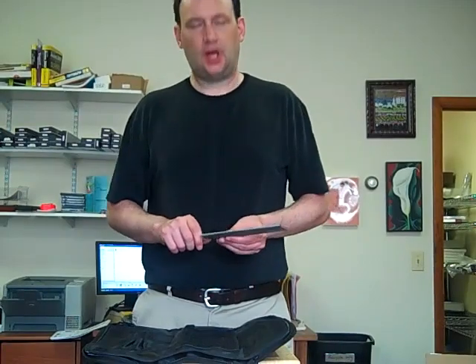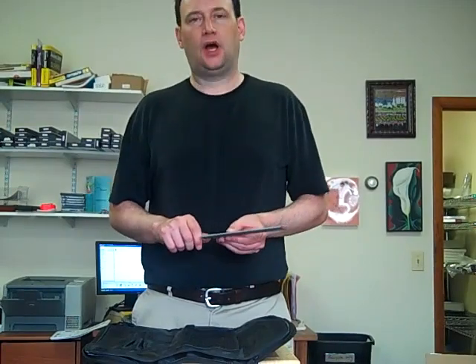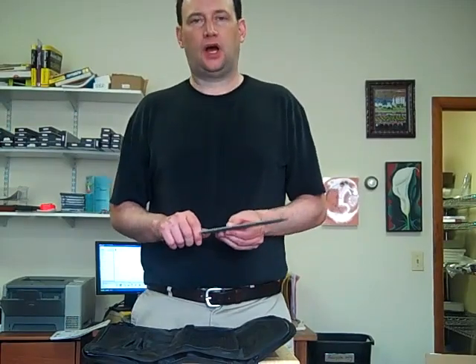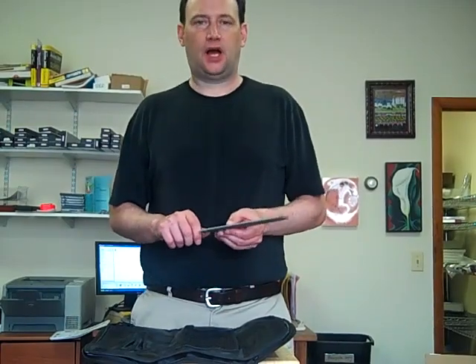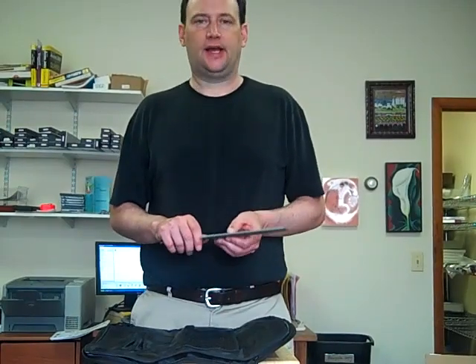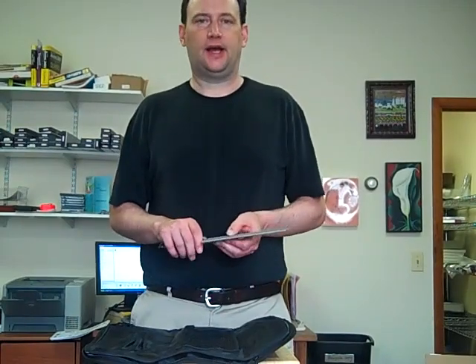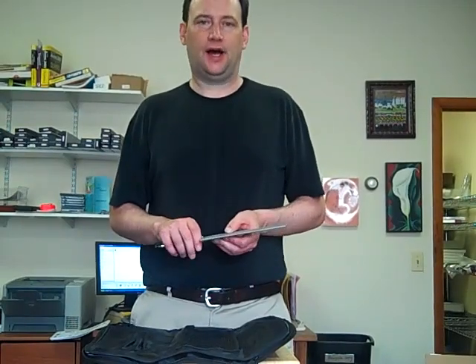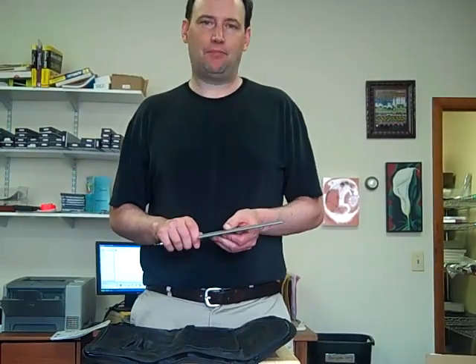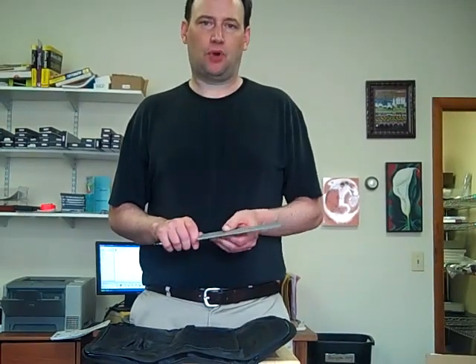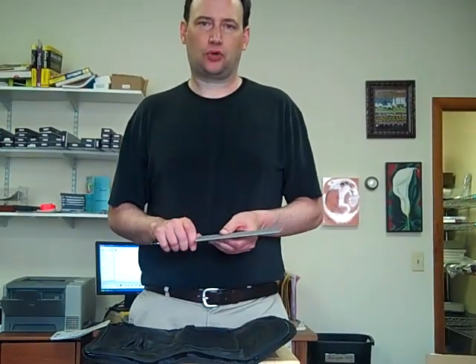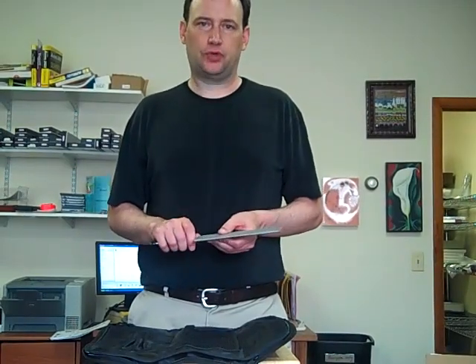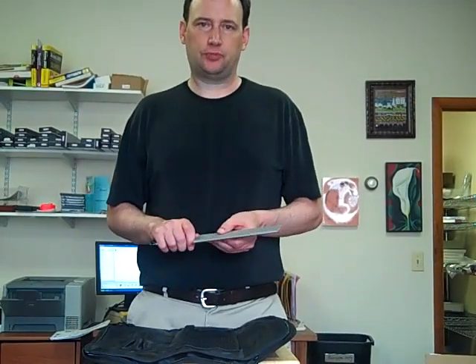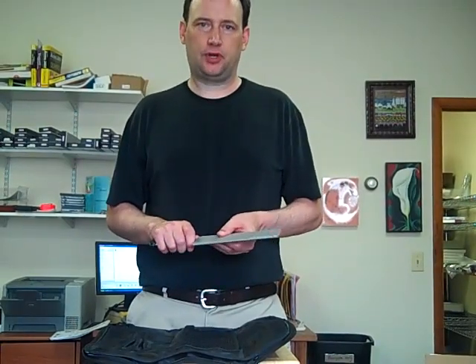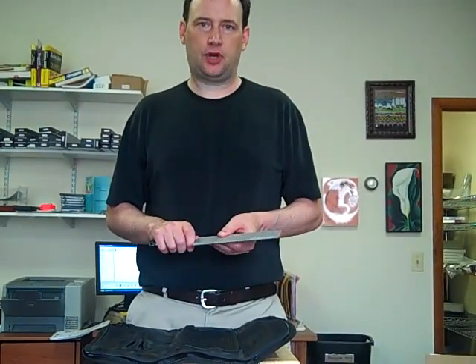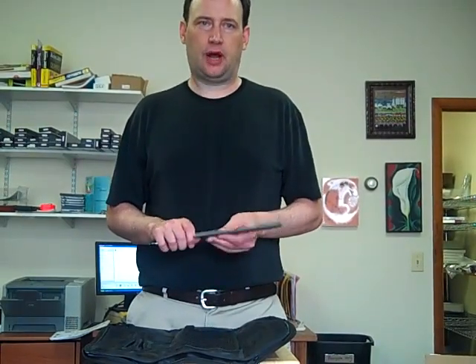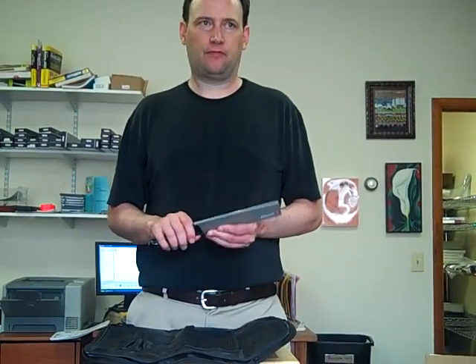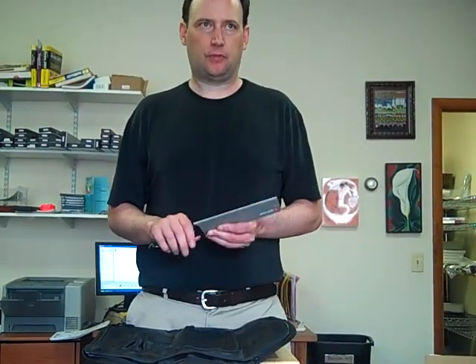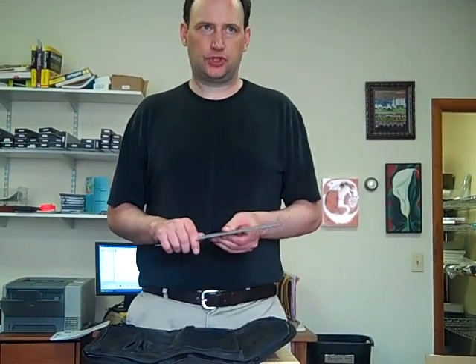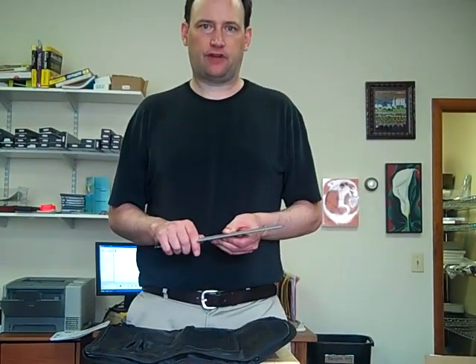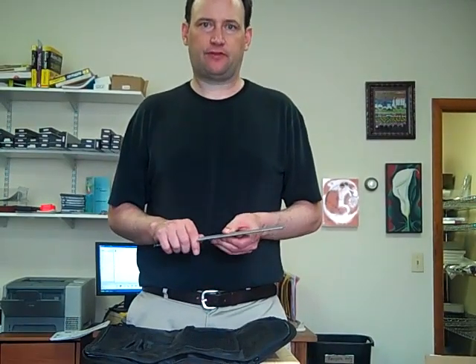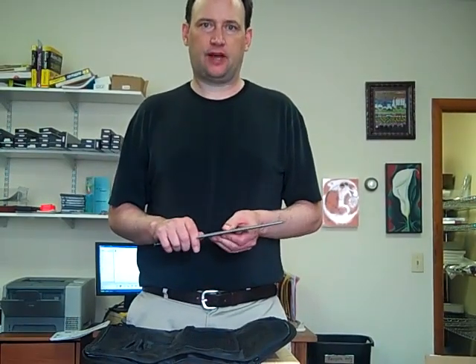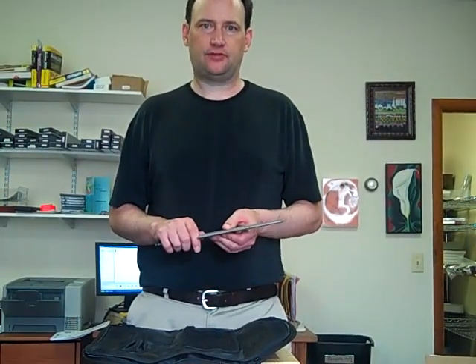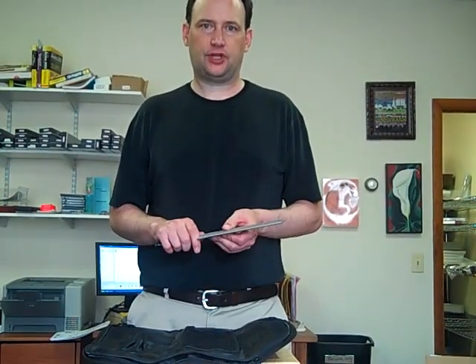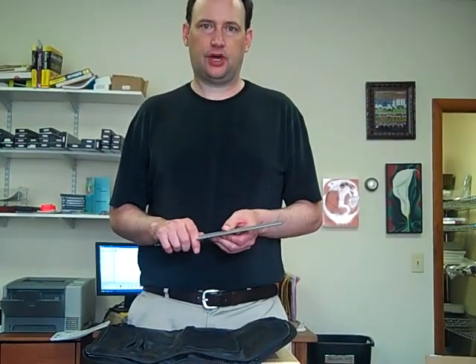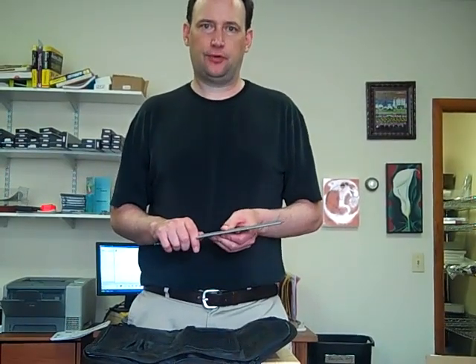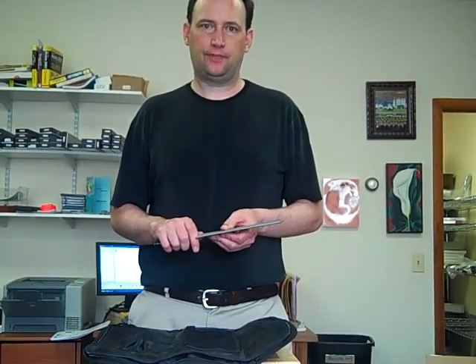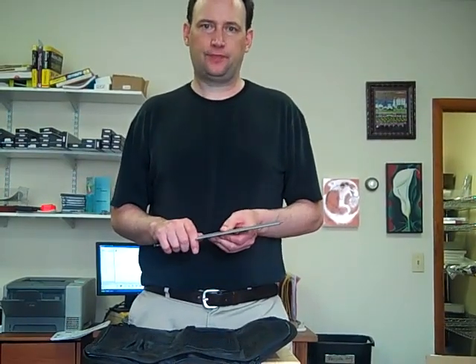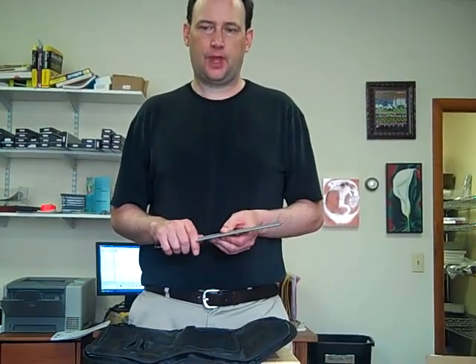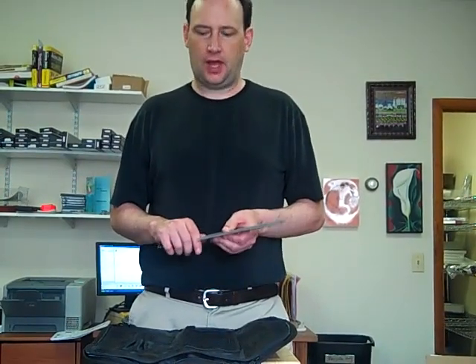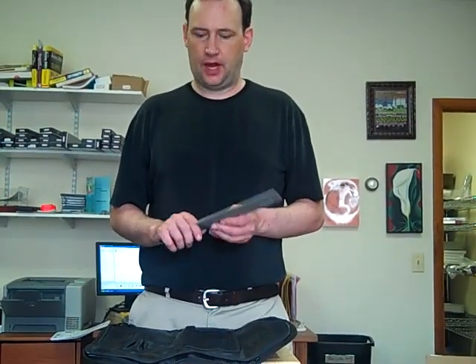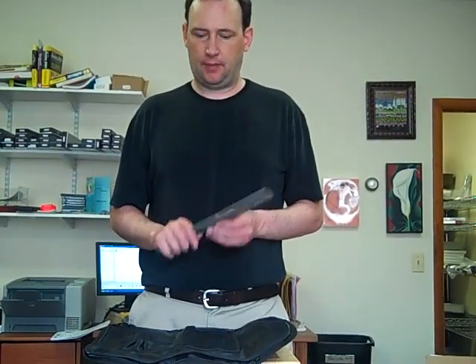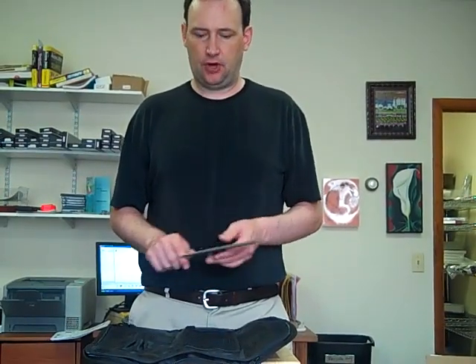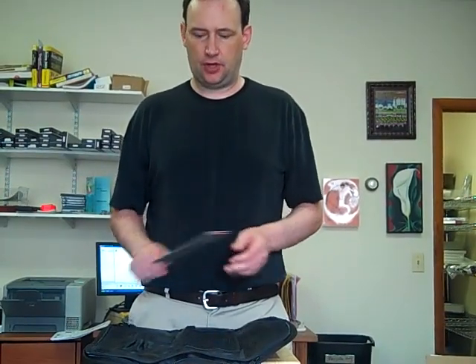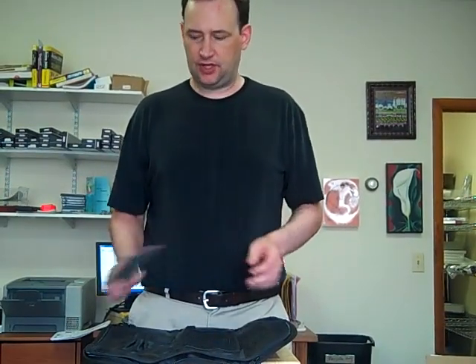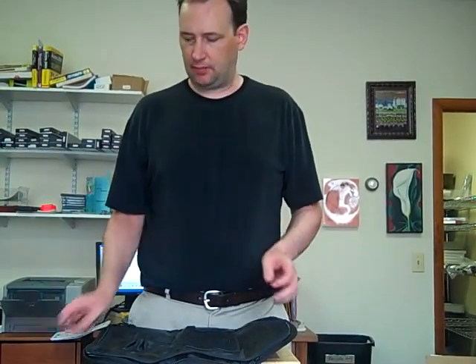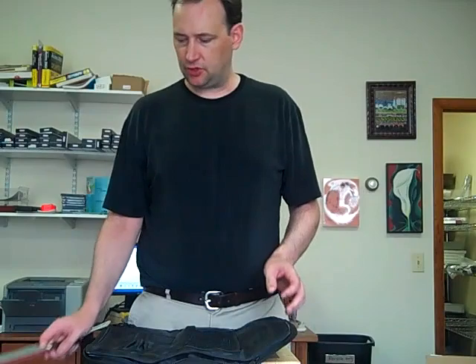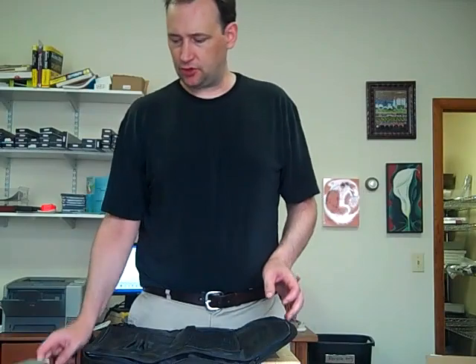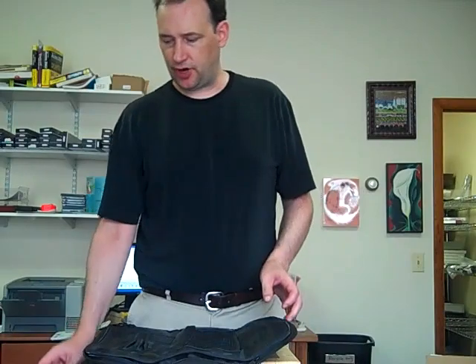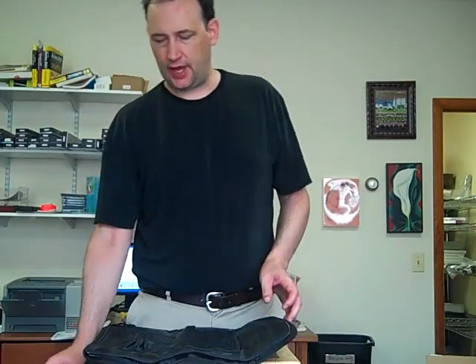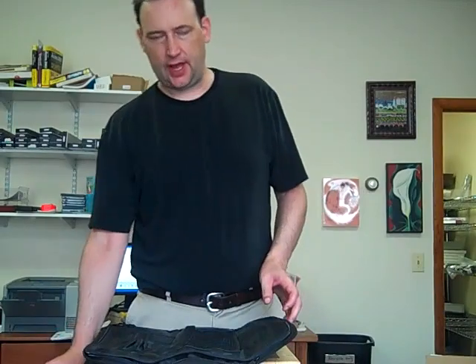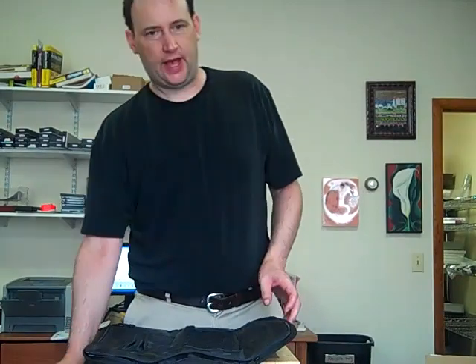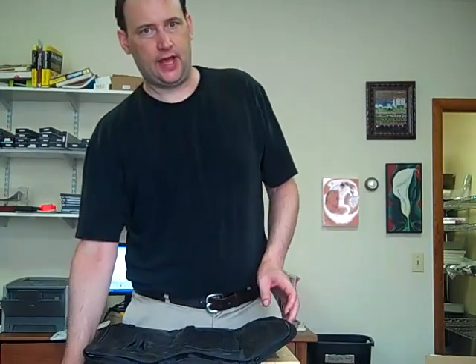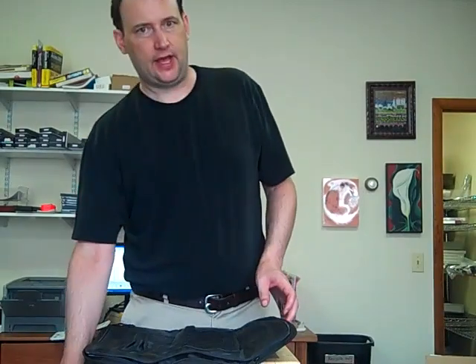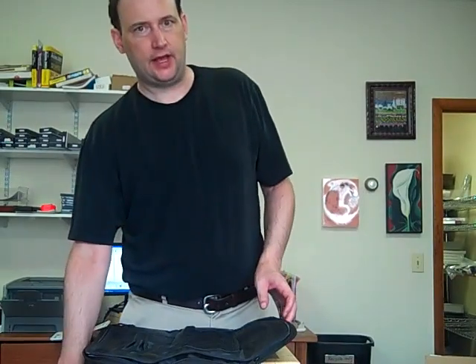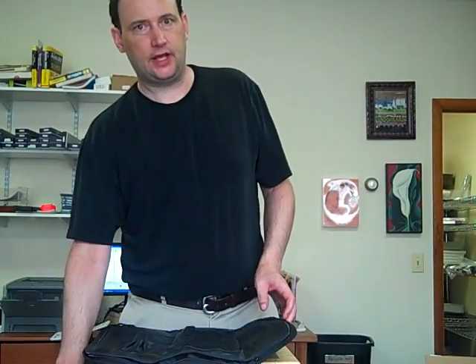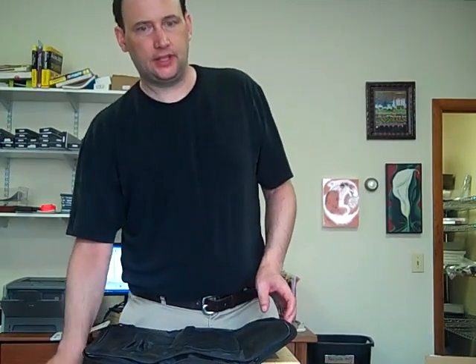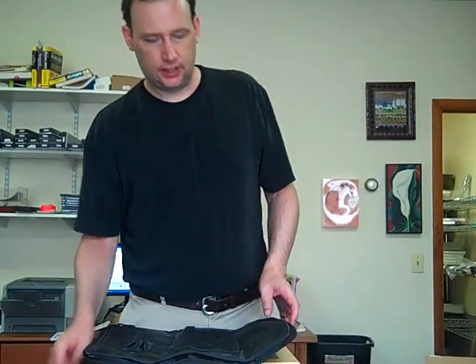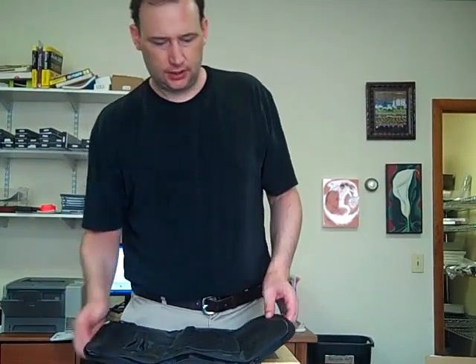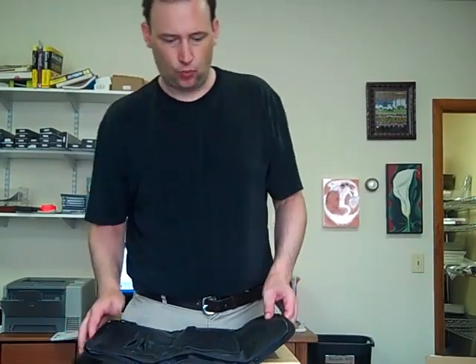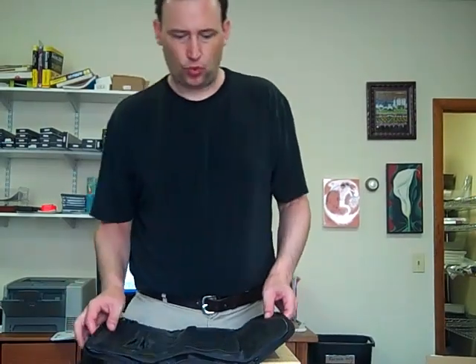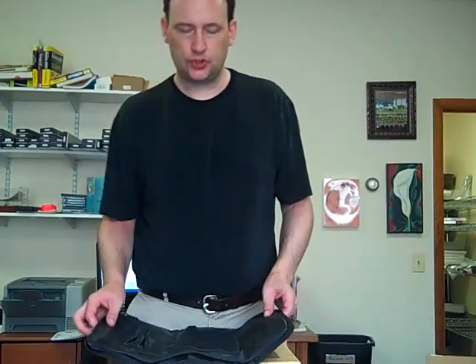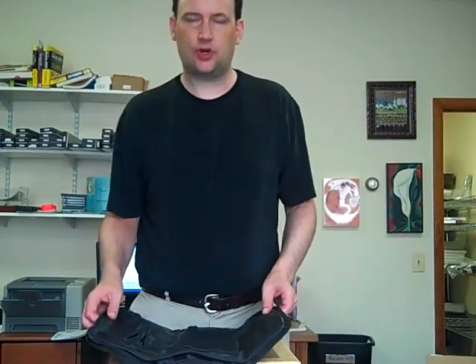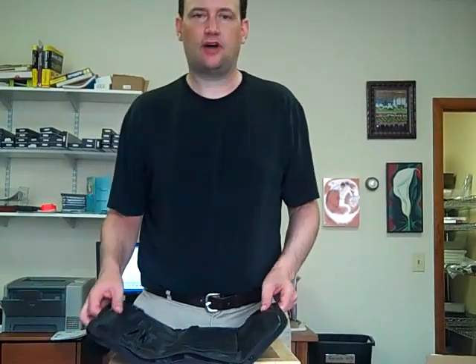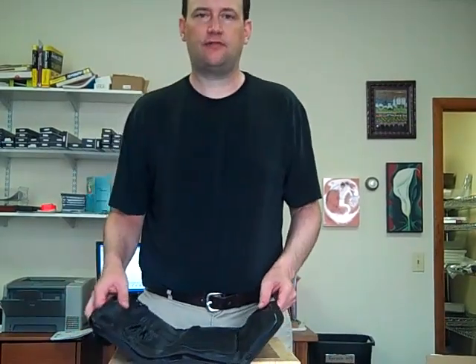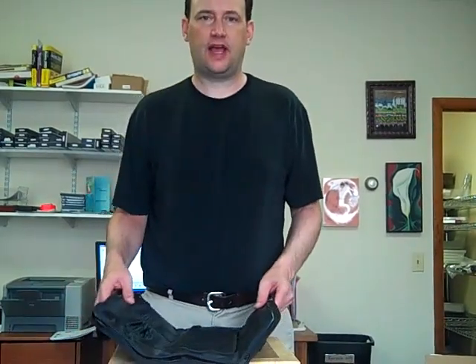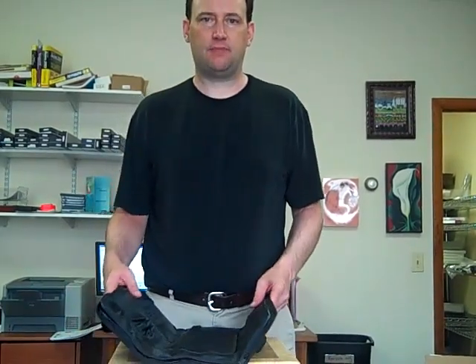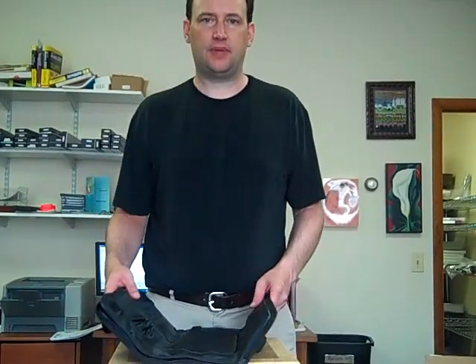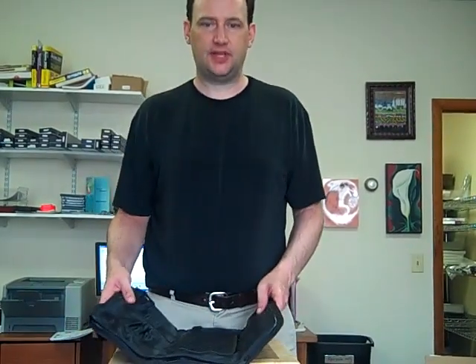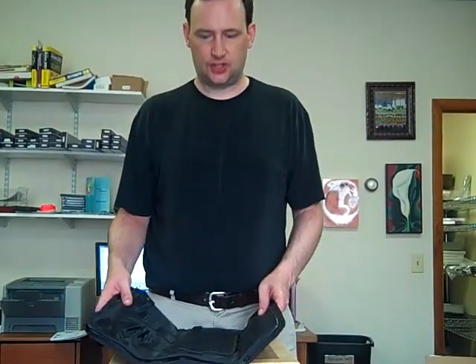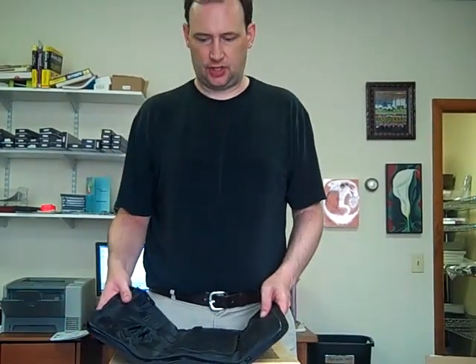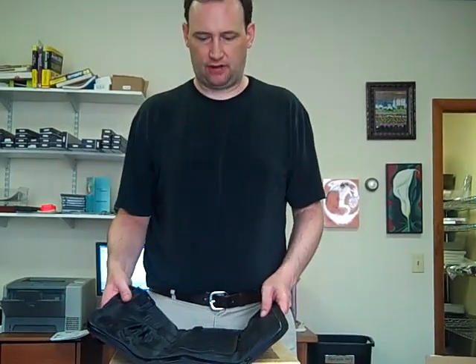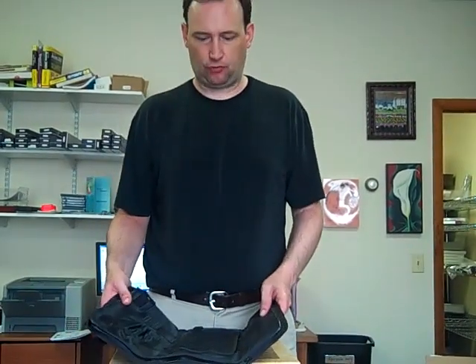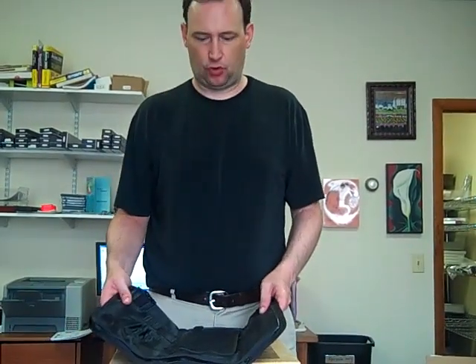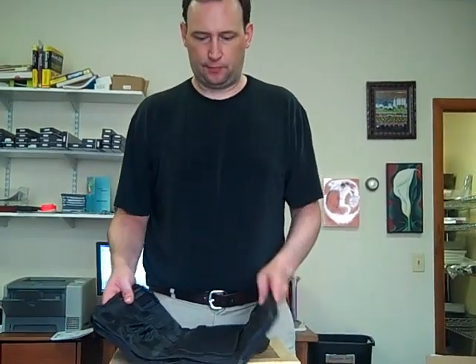Hi, I'm Mark Richman. I'm from ChefKnives2Go, and I'm here to demonstrate a Wusthof 8-Piece Knife Roll.